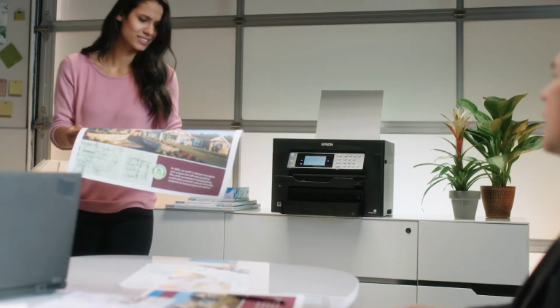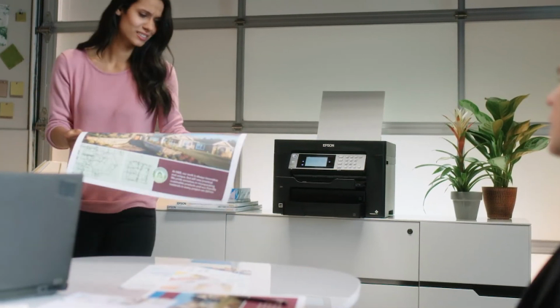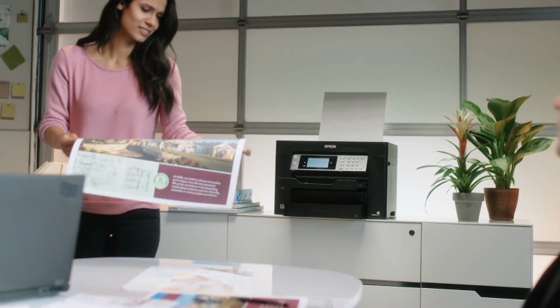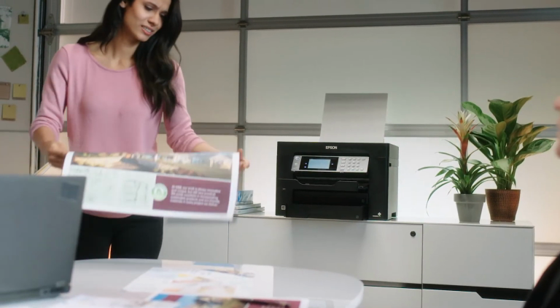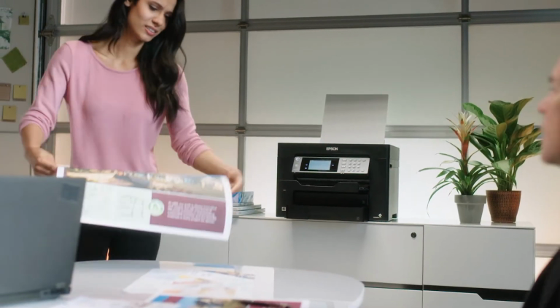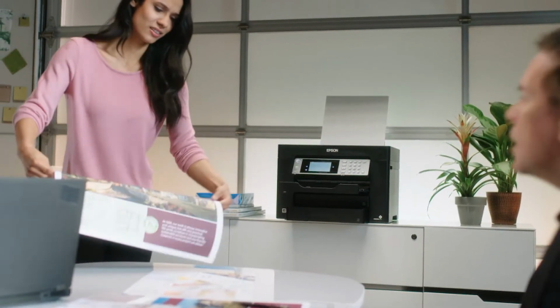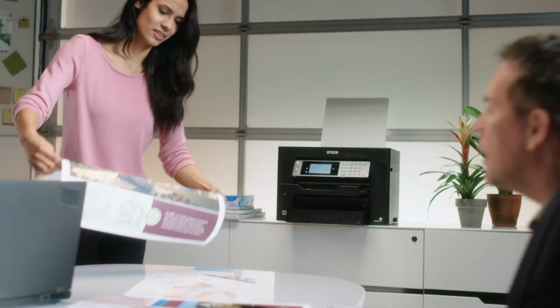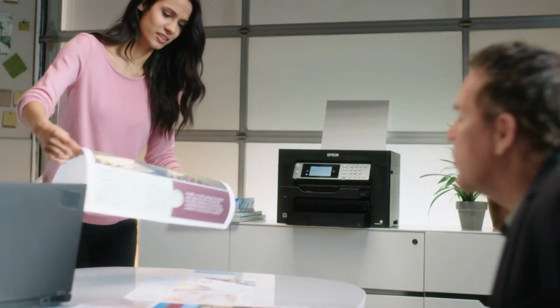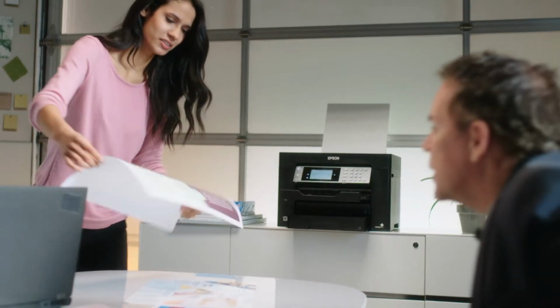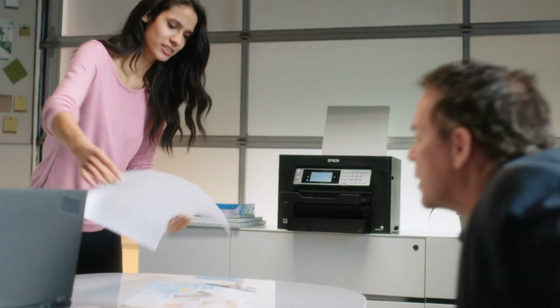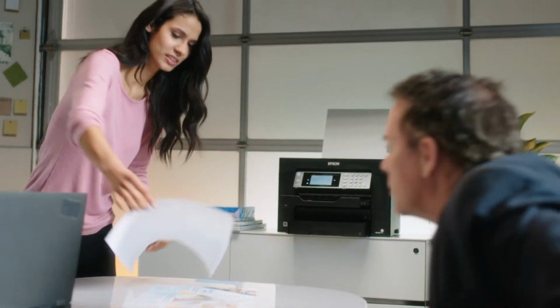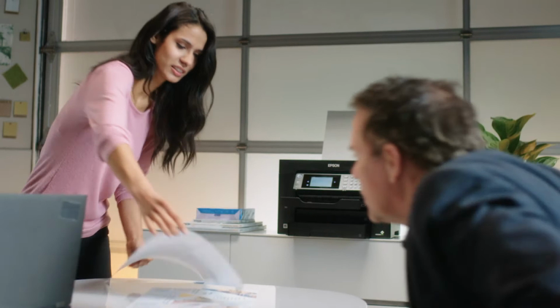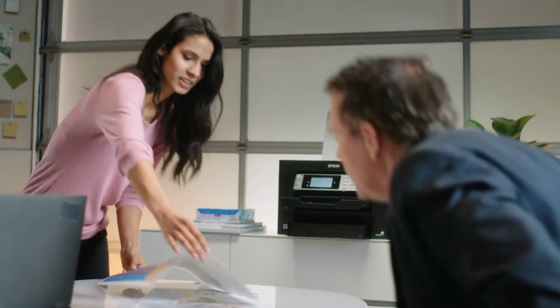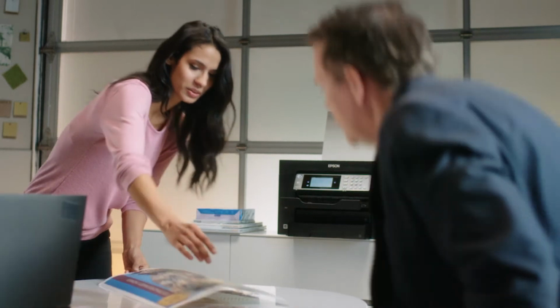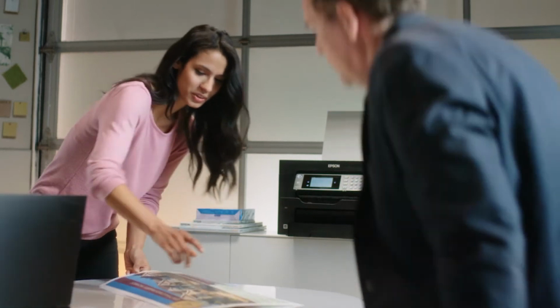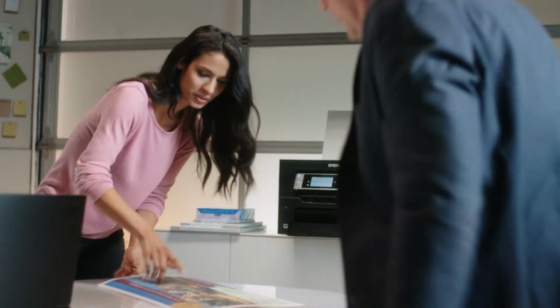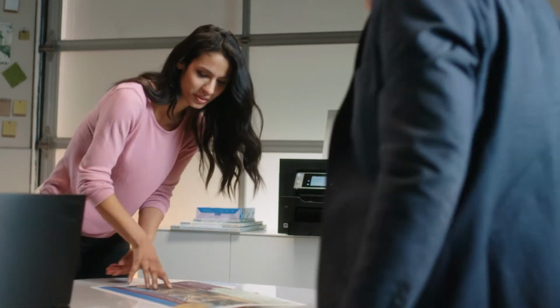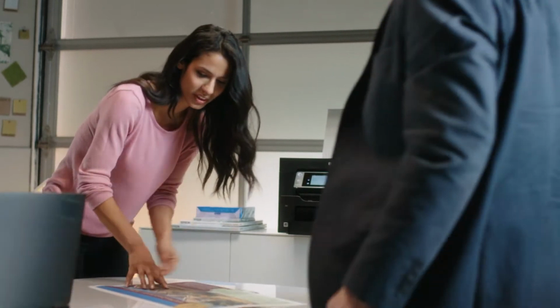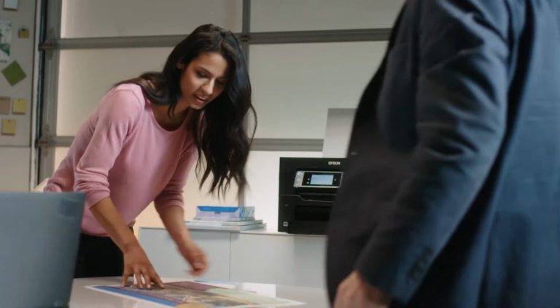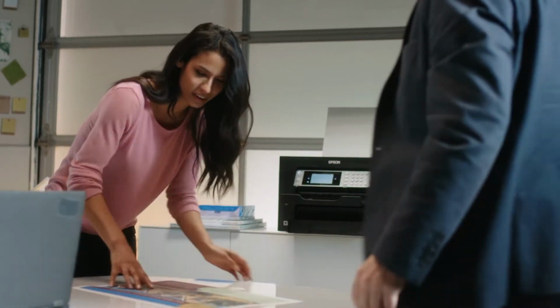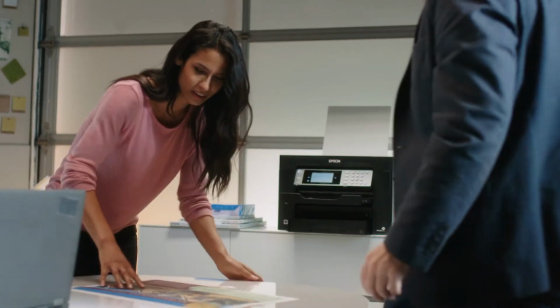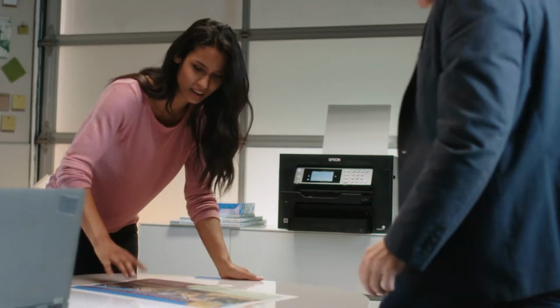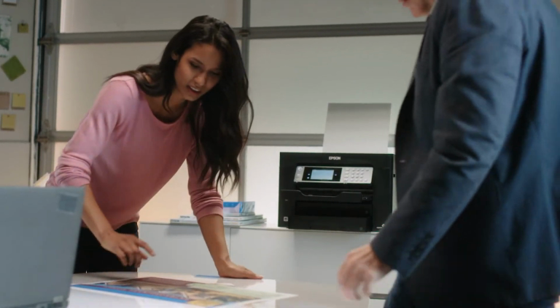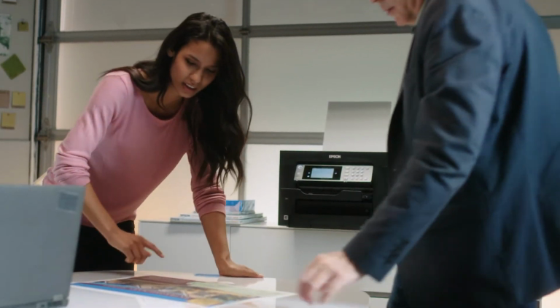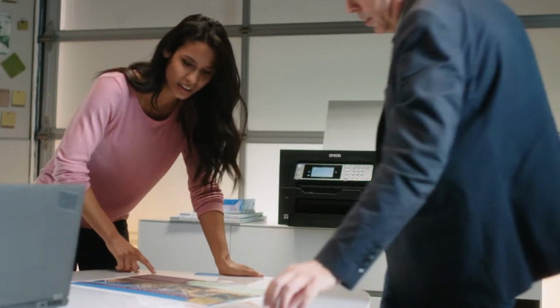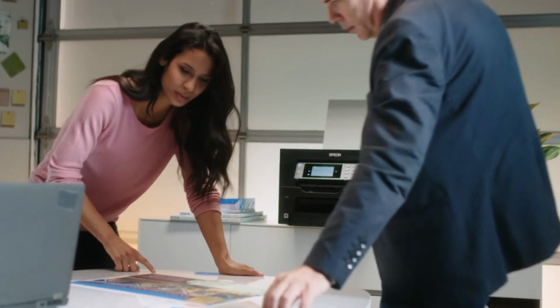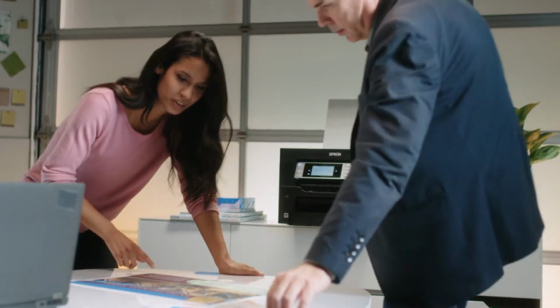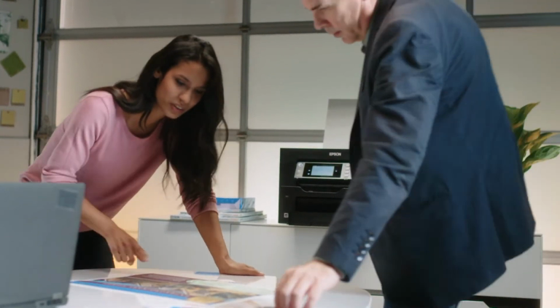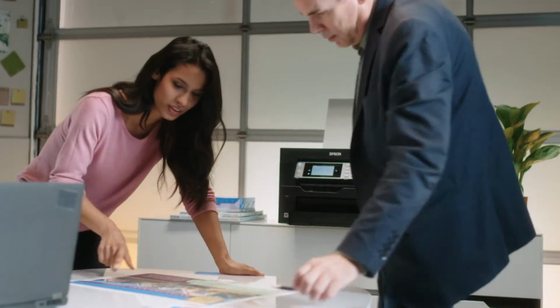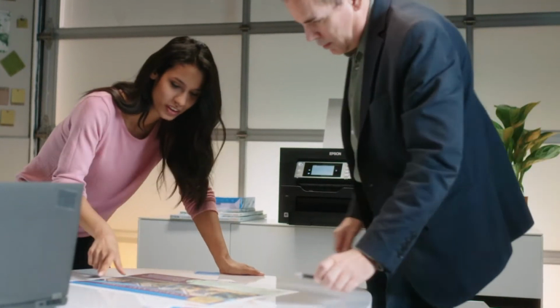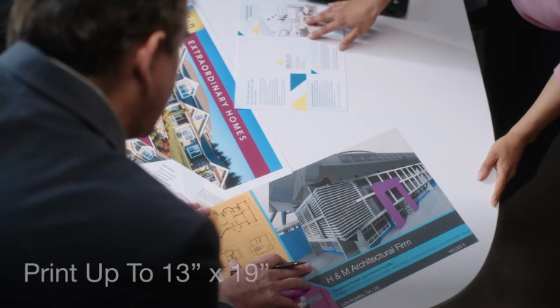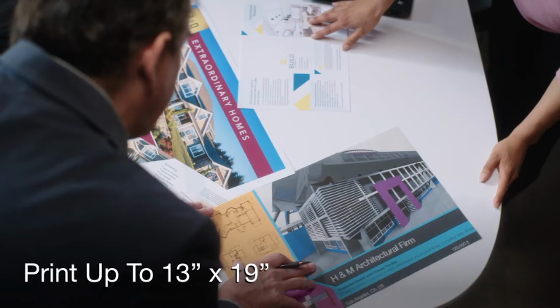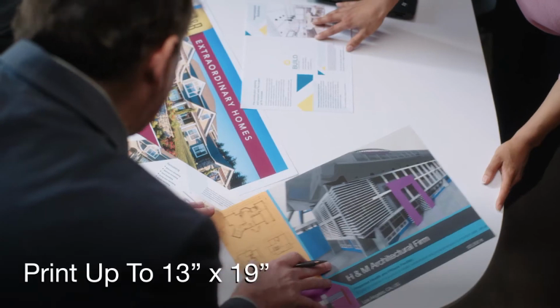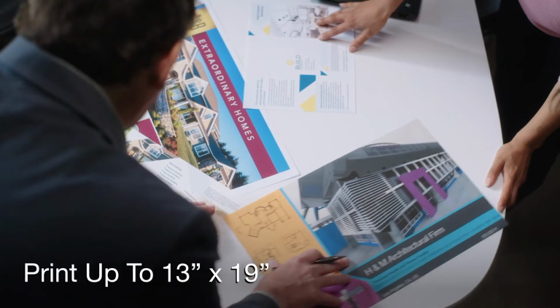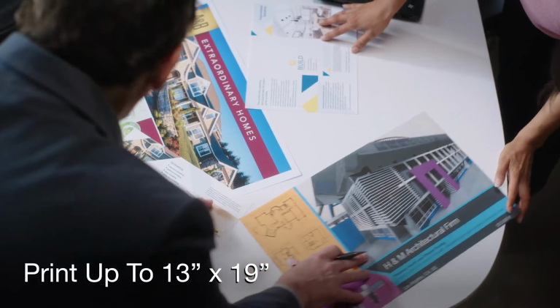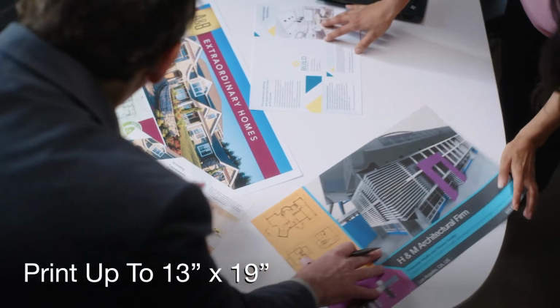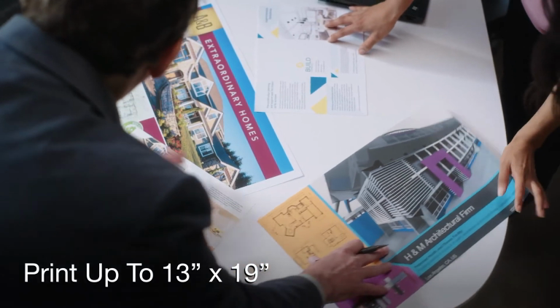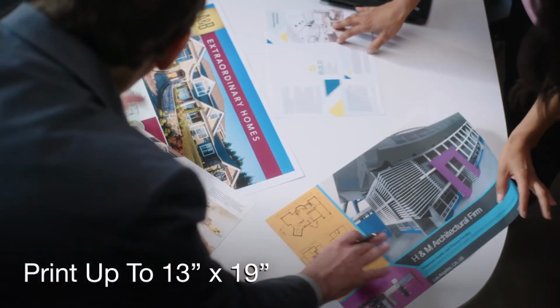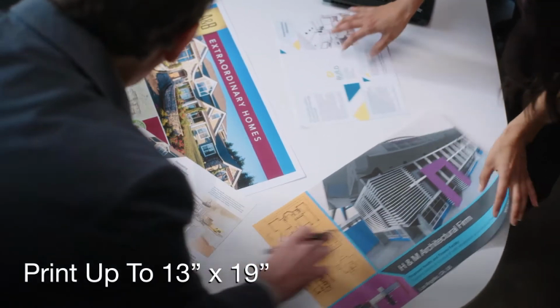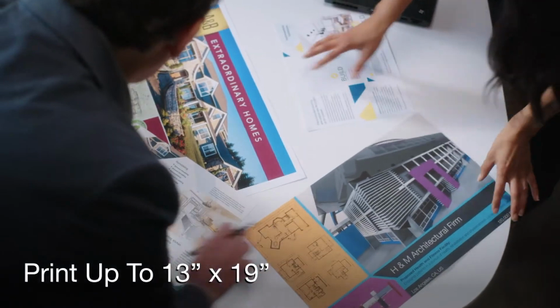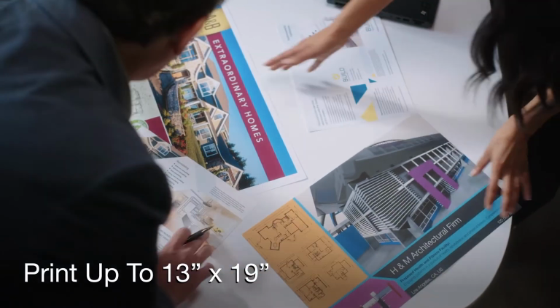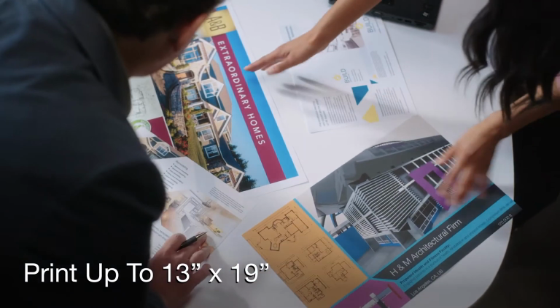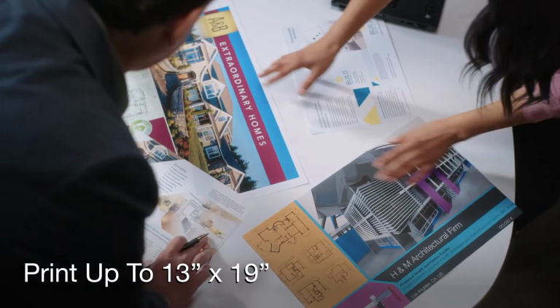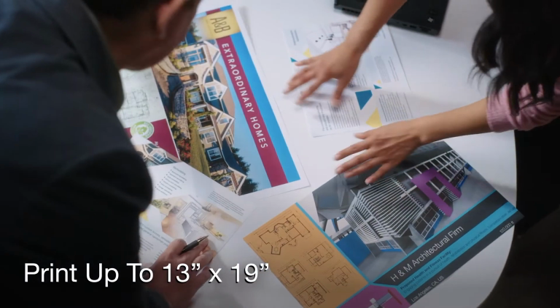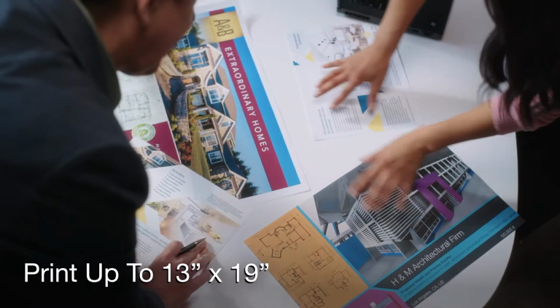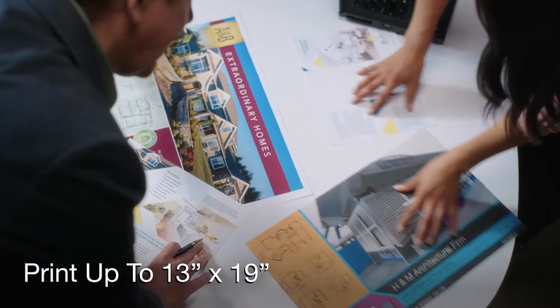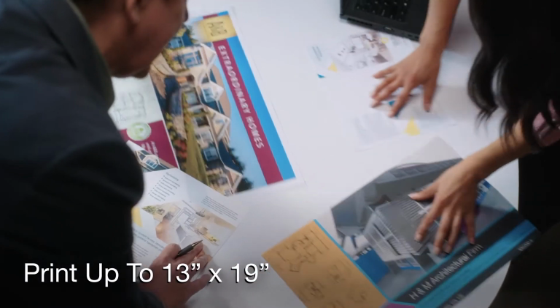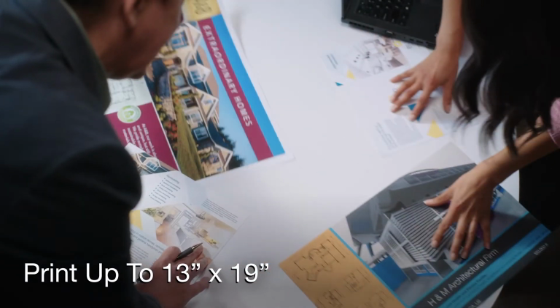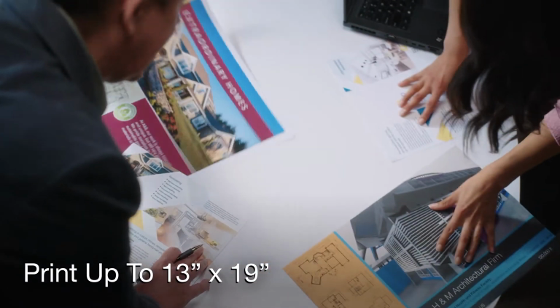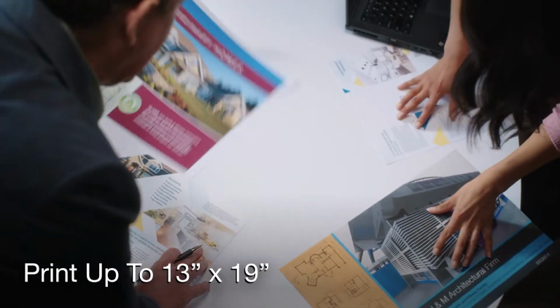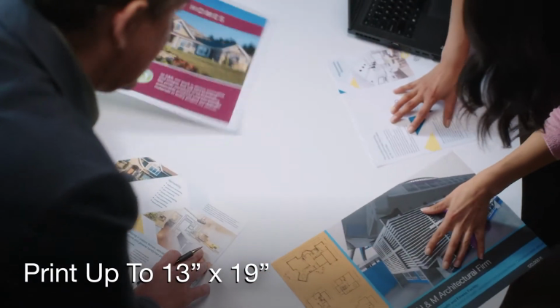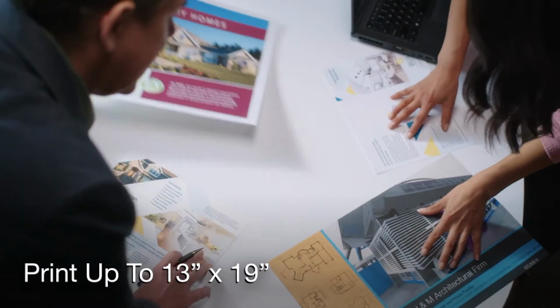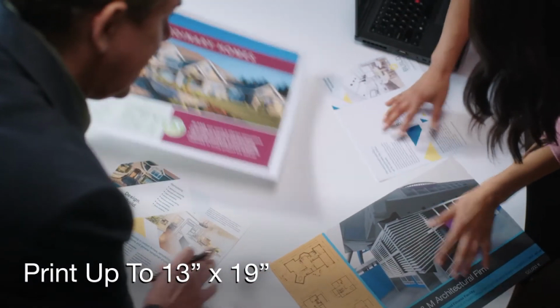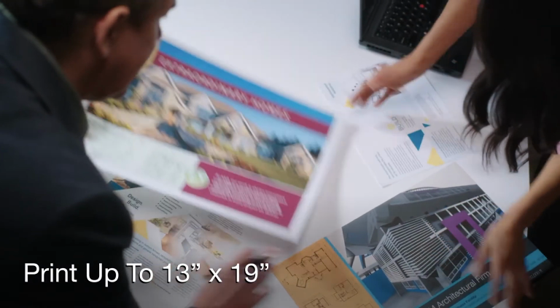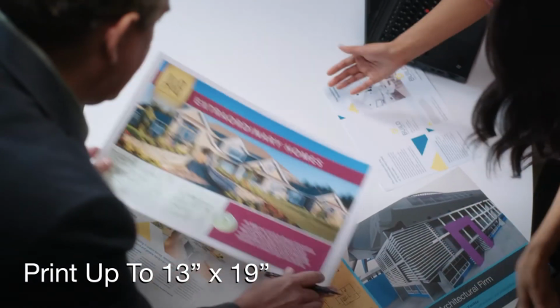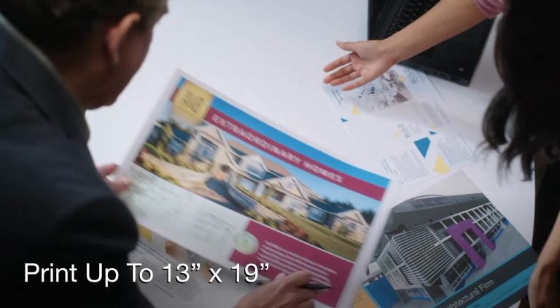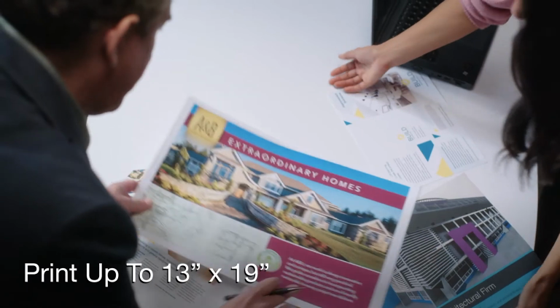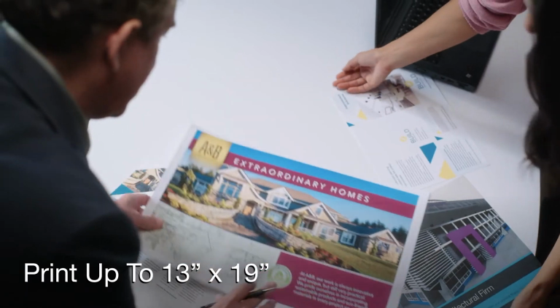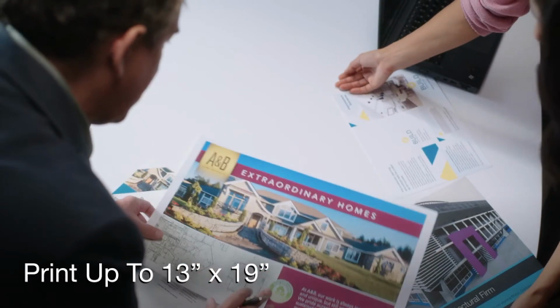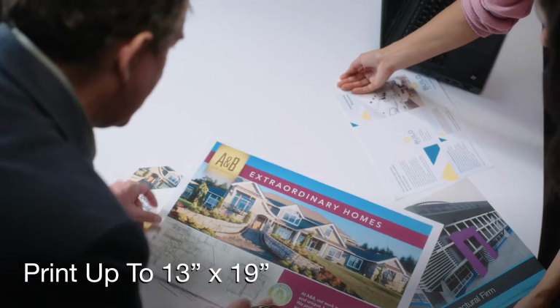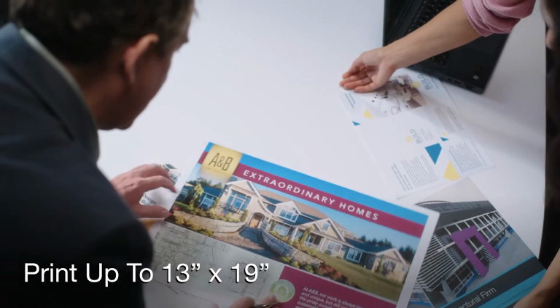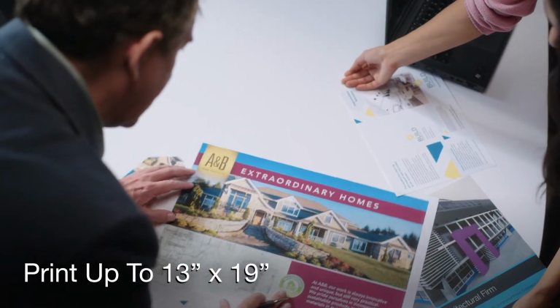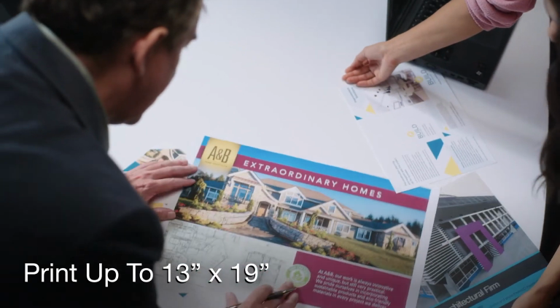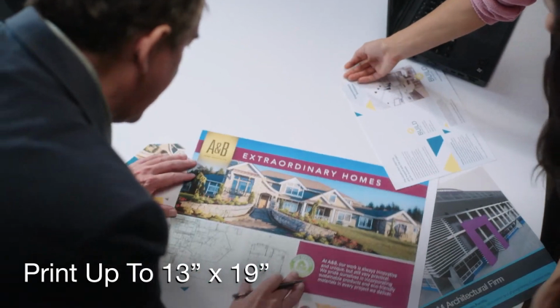Made for wide-format industries, the WorkForce Pro prints up to 13 by 19 inches. Great for plans, designs, and charts.